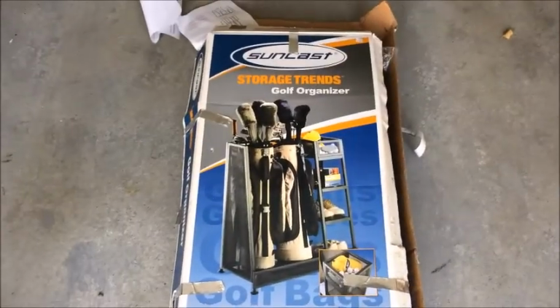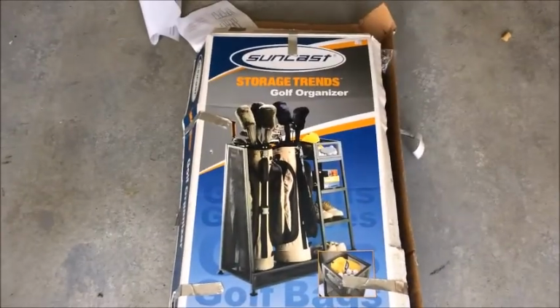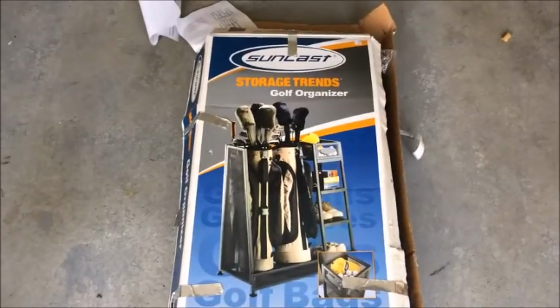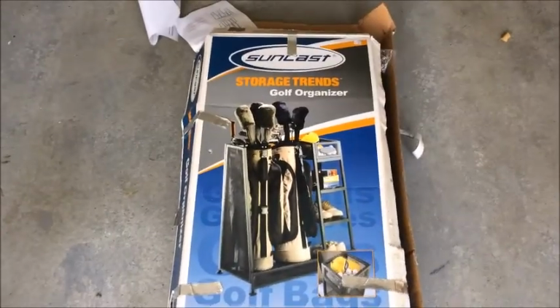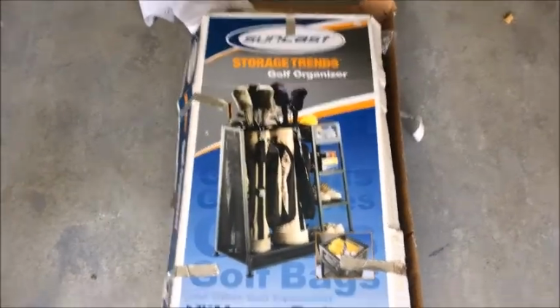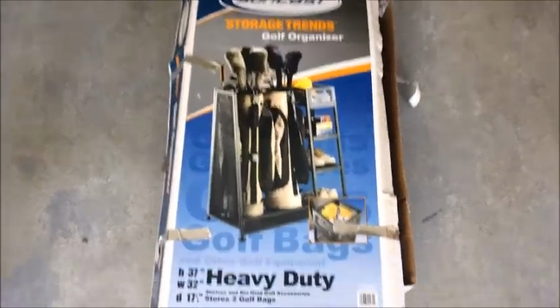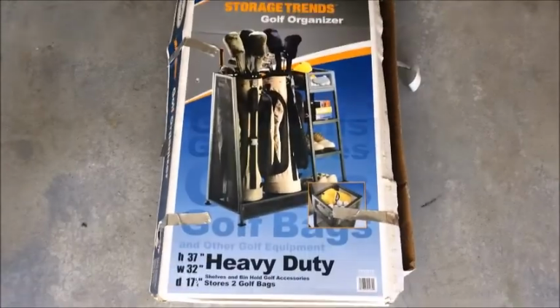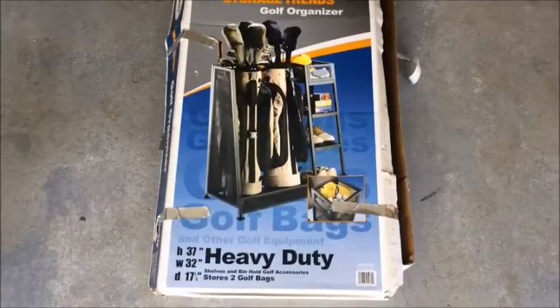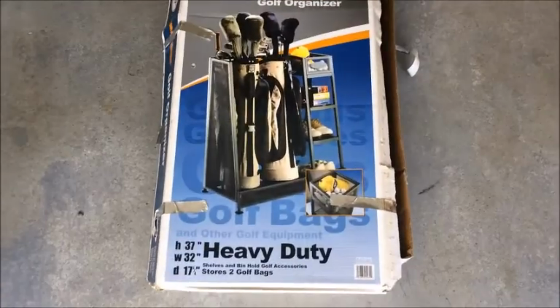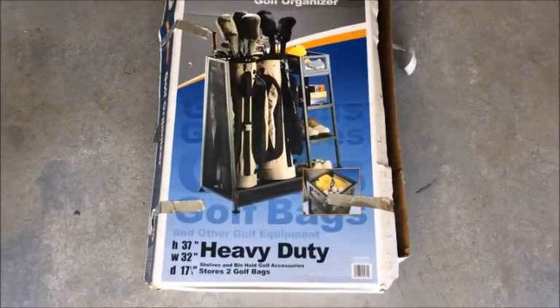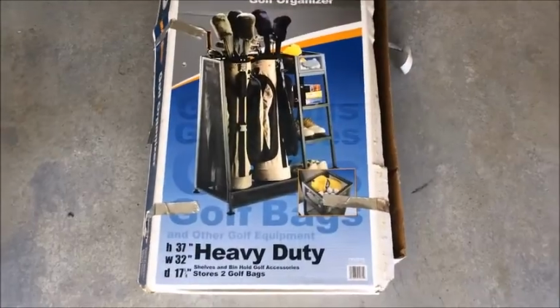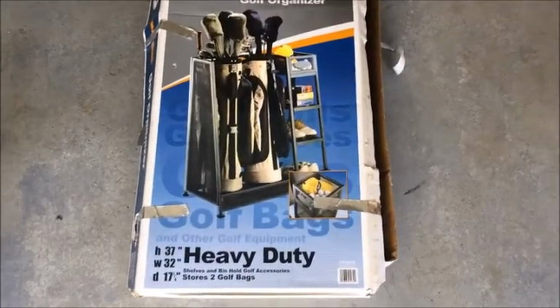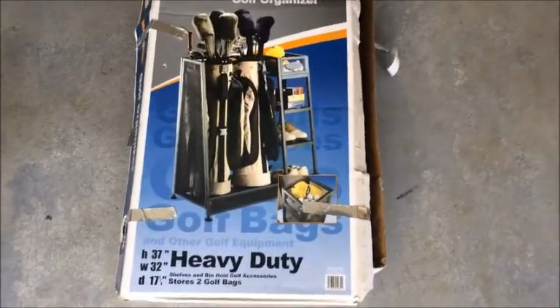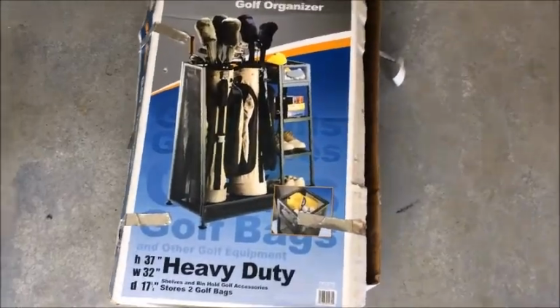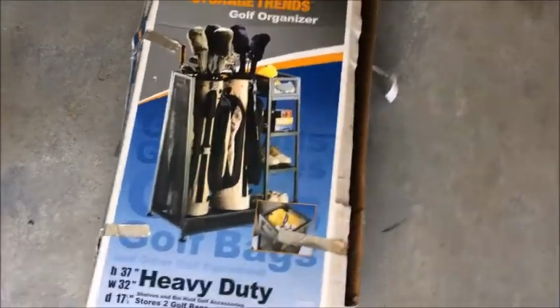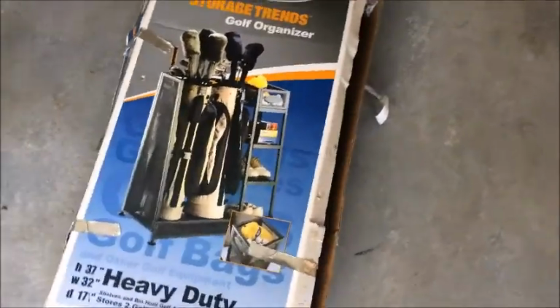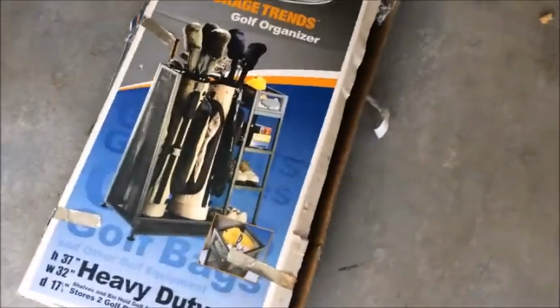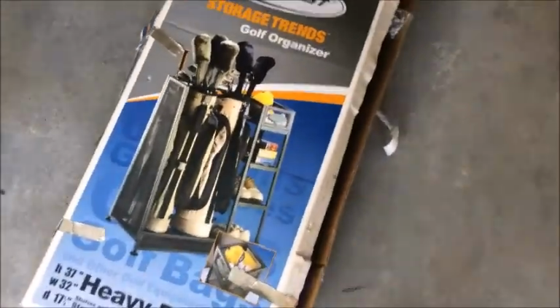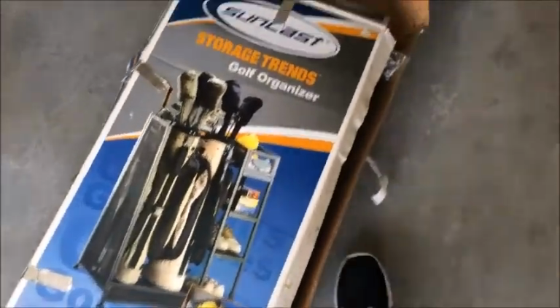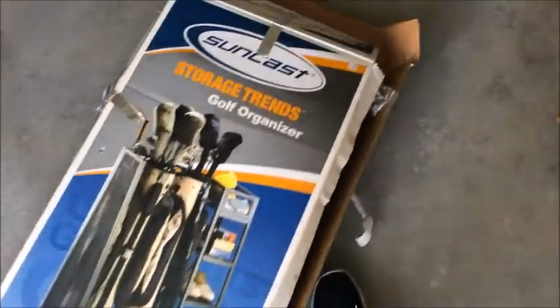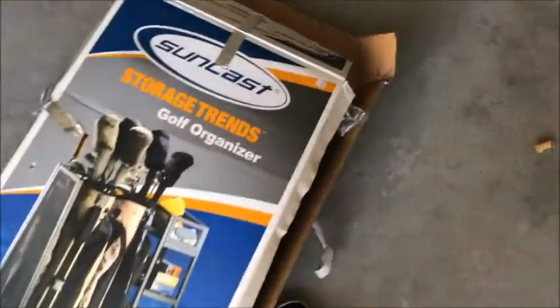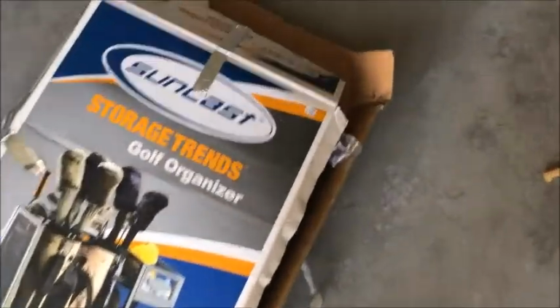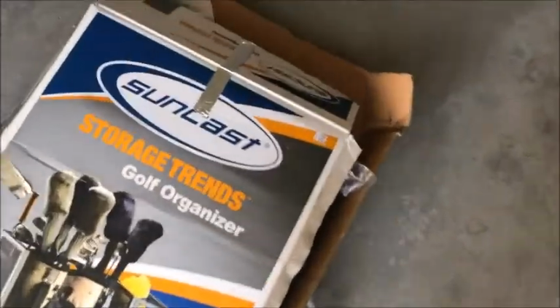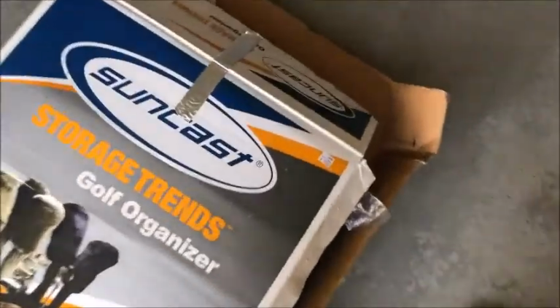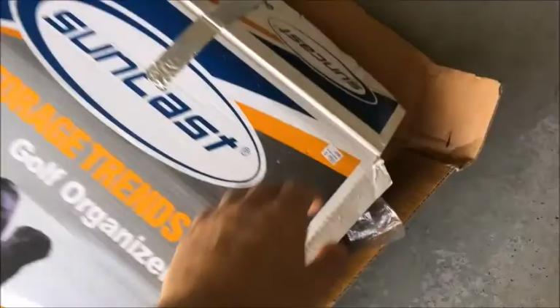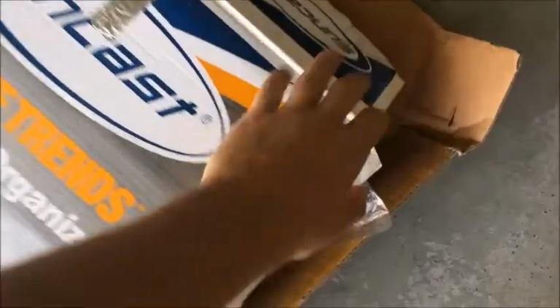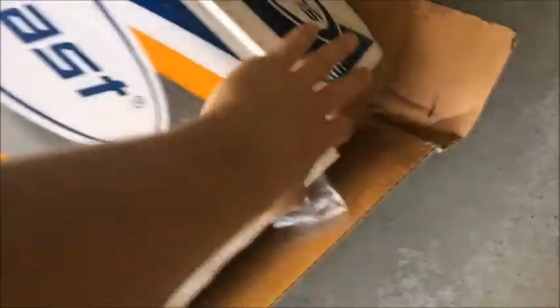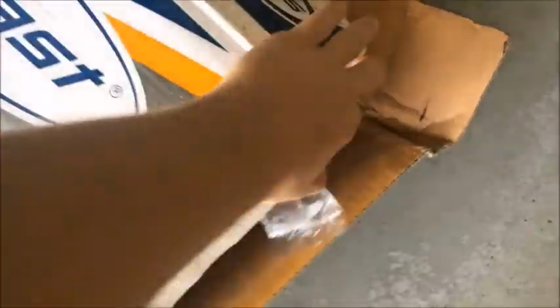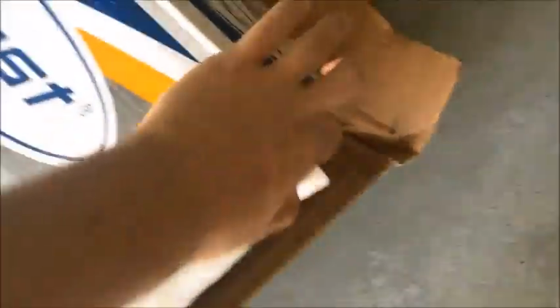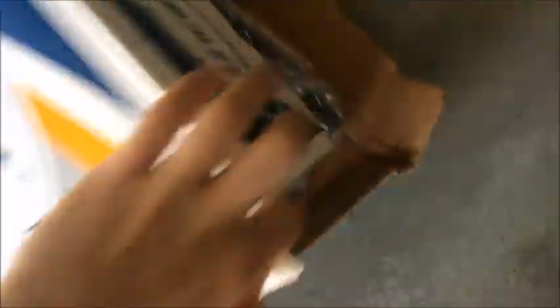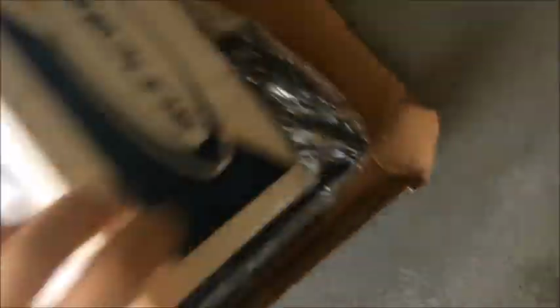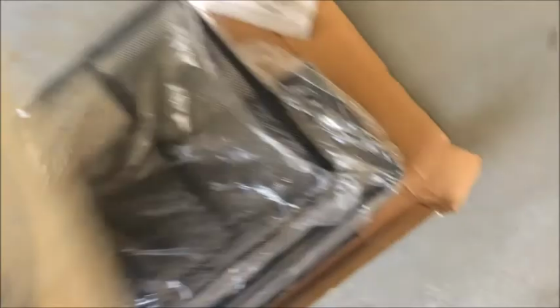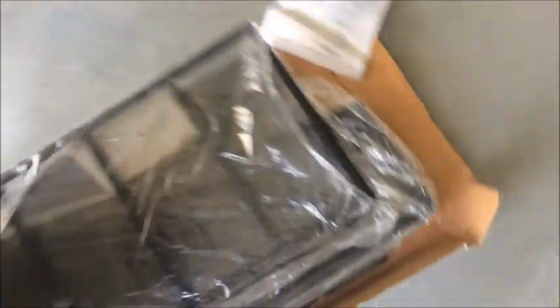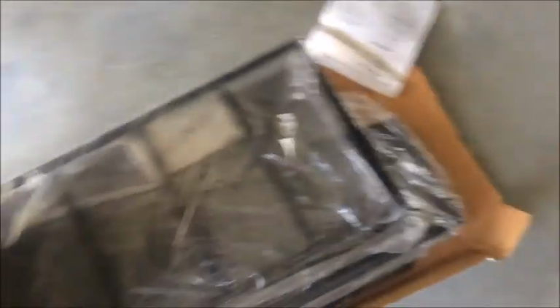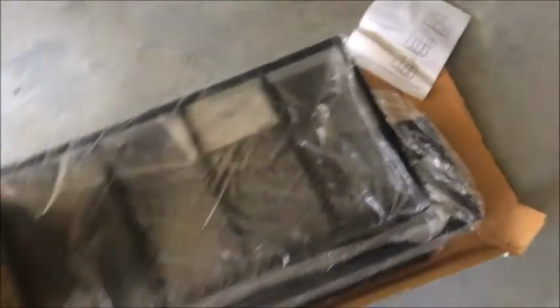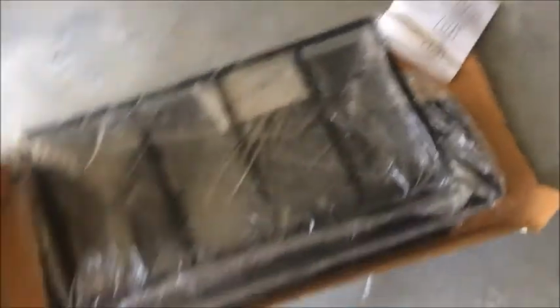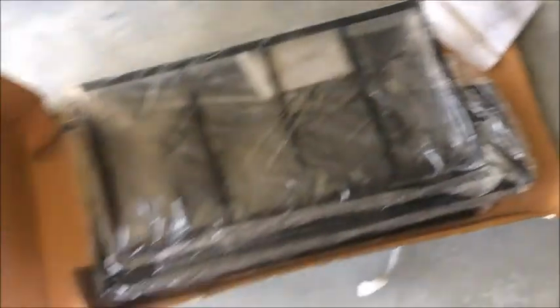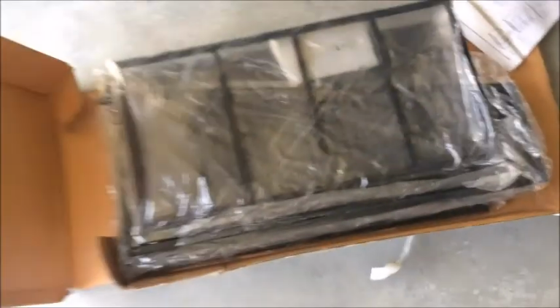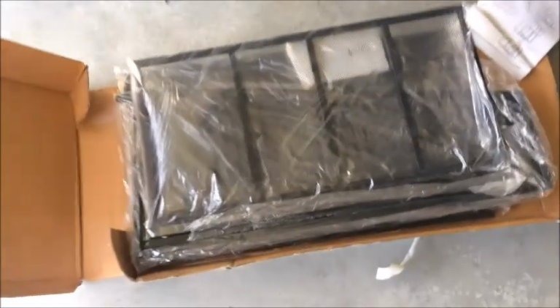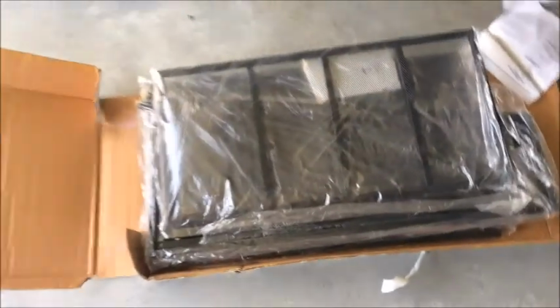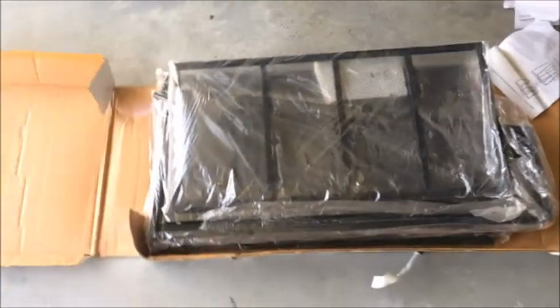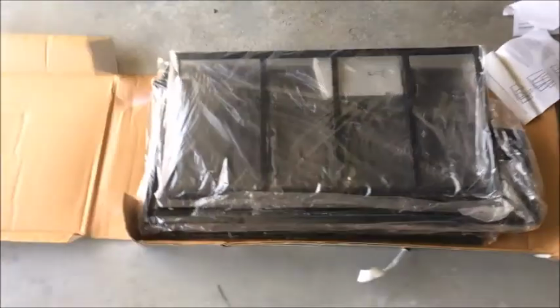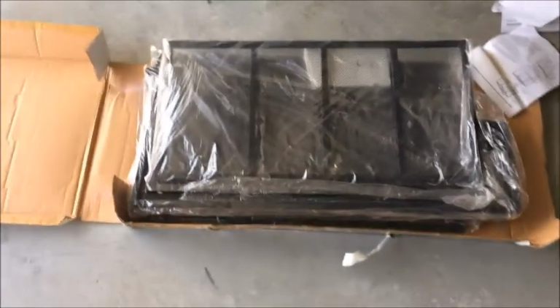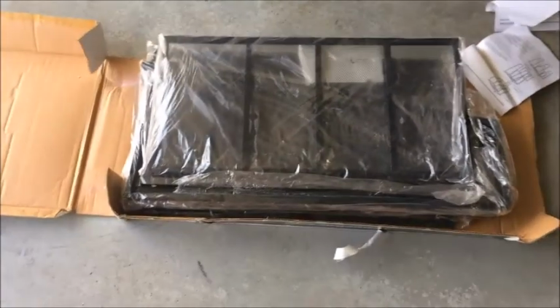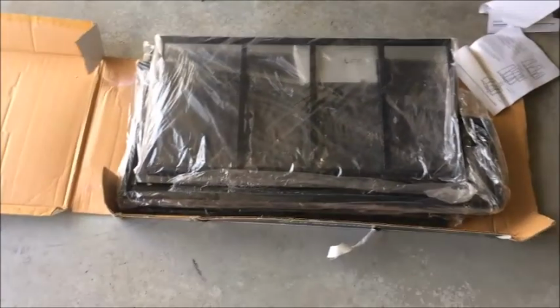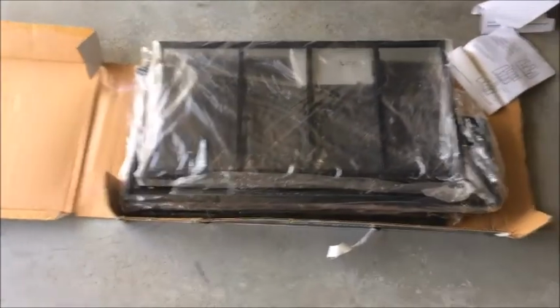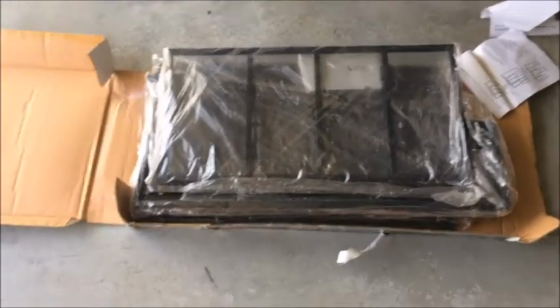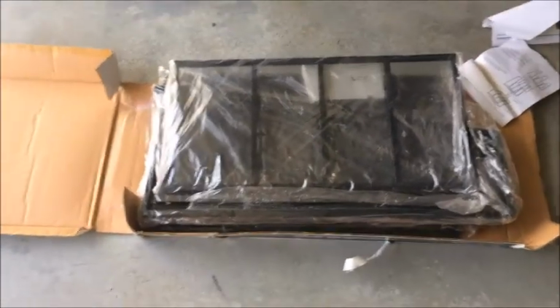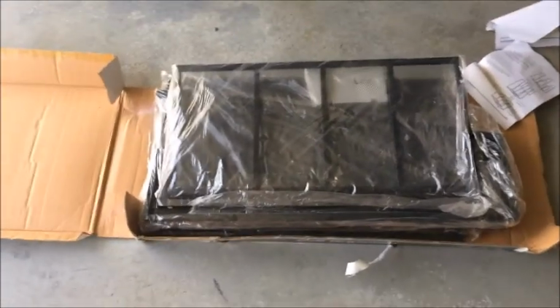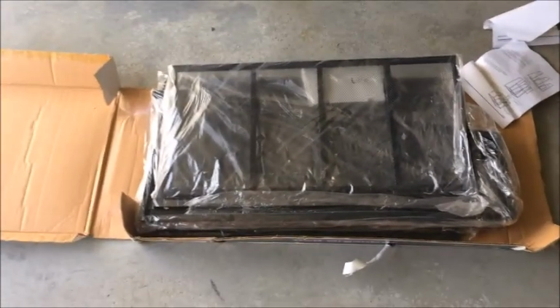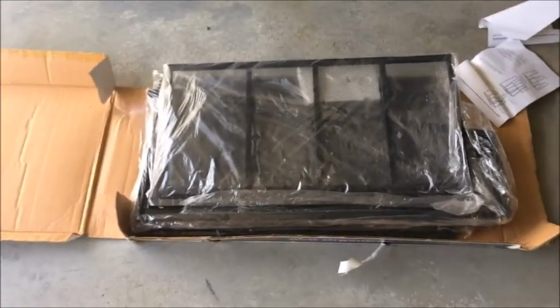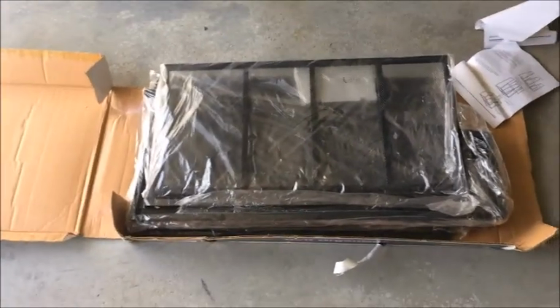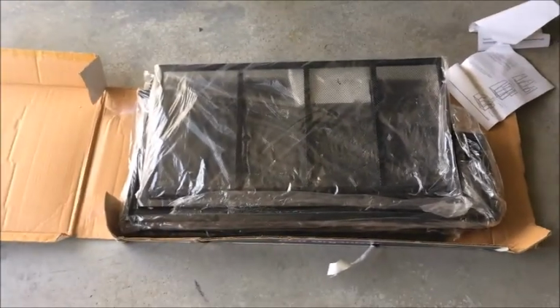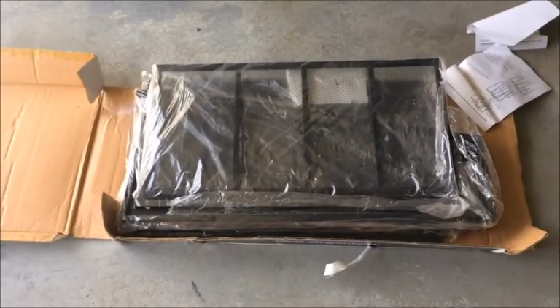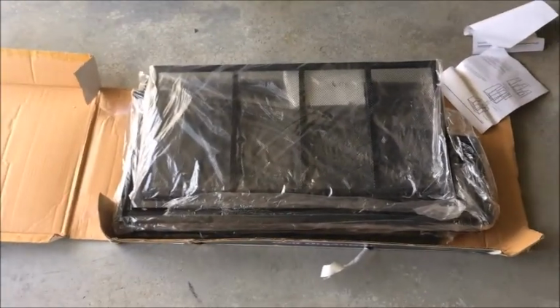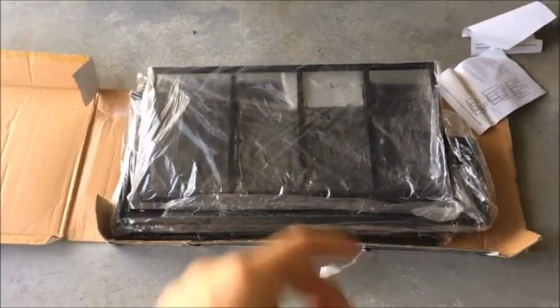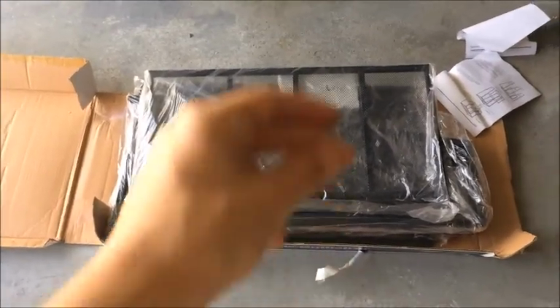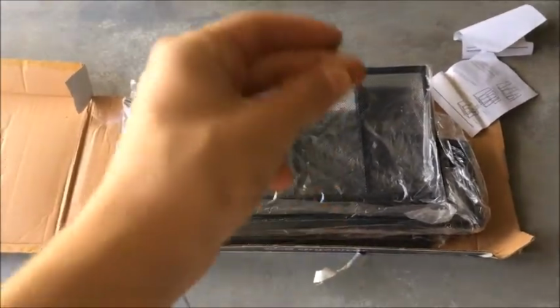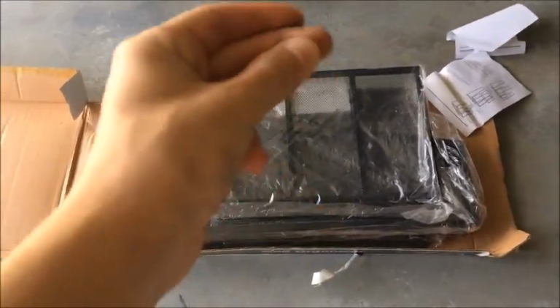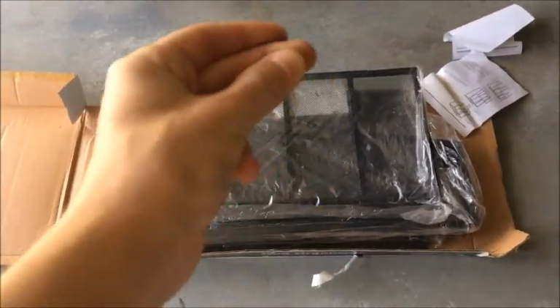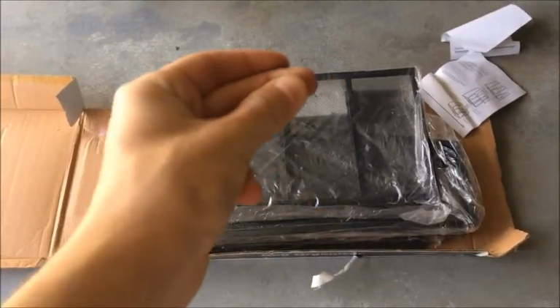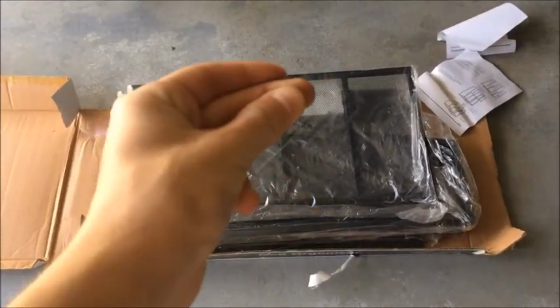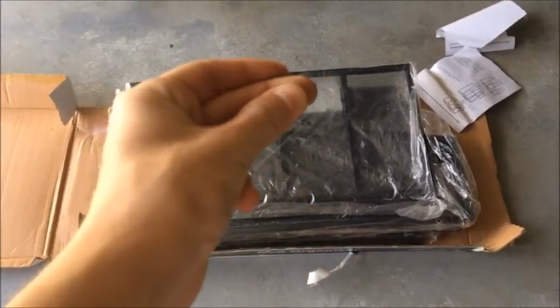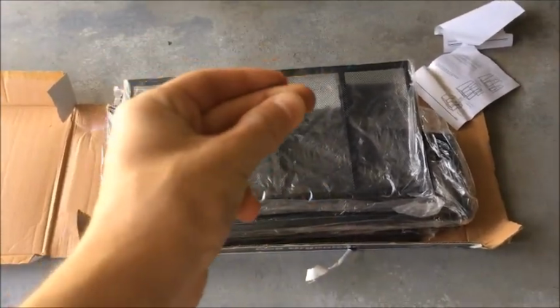I actually have this little shelf thing to build. This is a little trick that Isaac taught me.